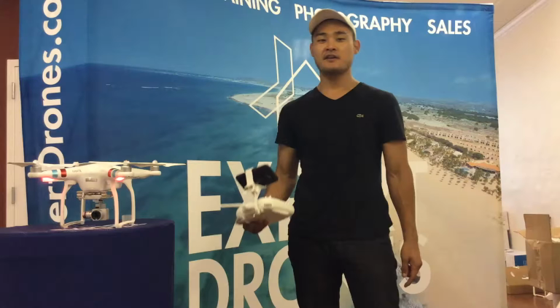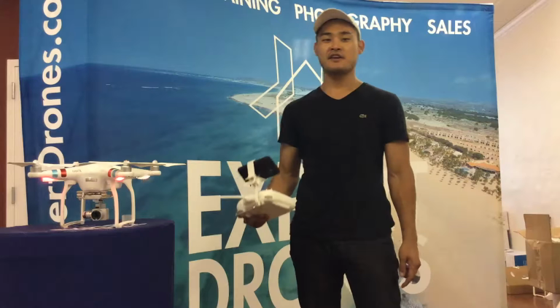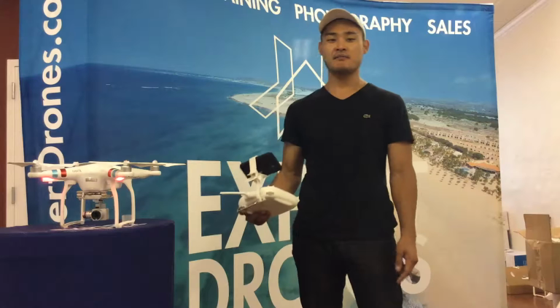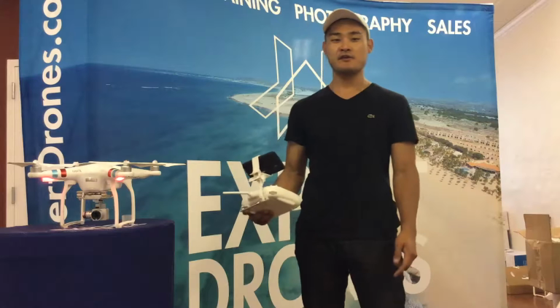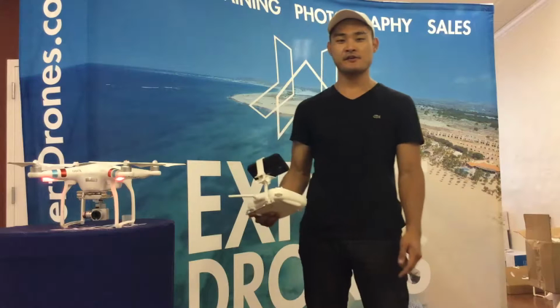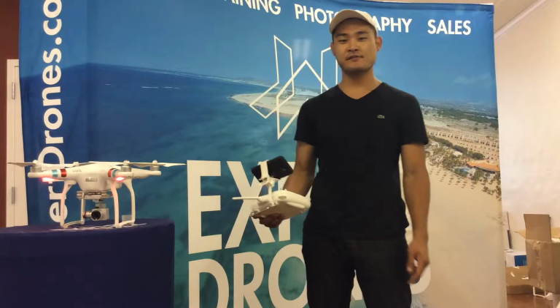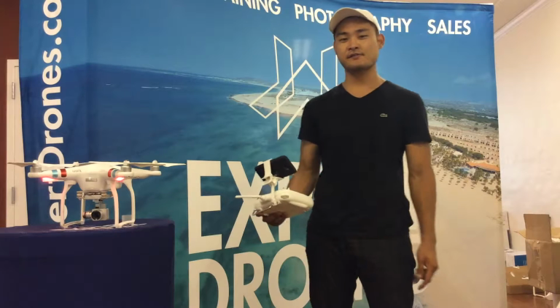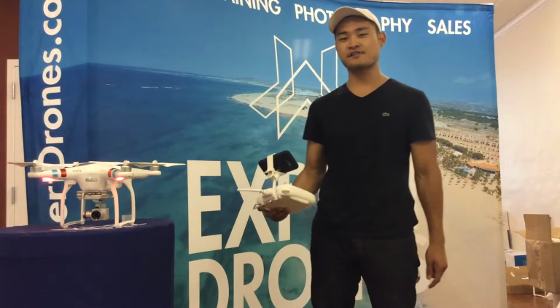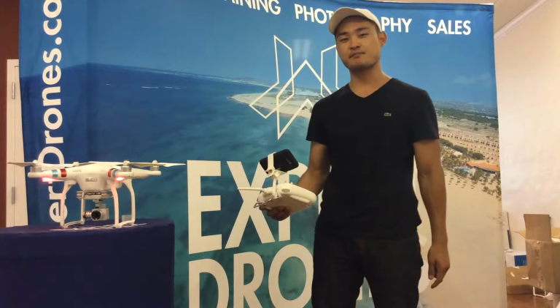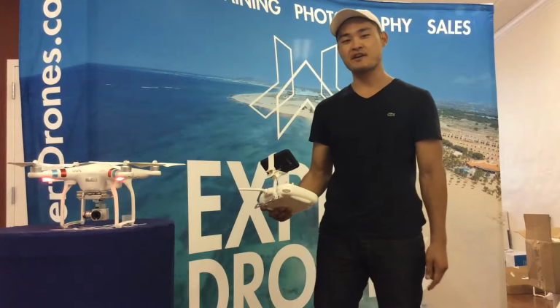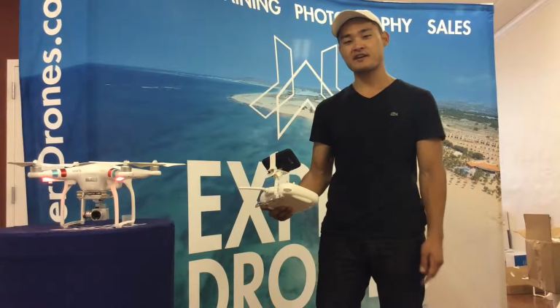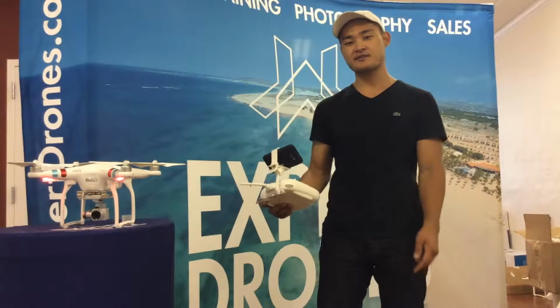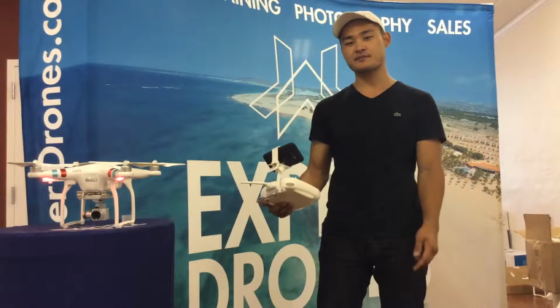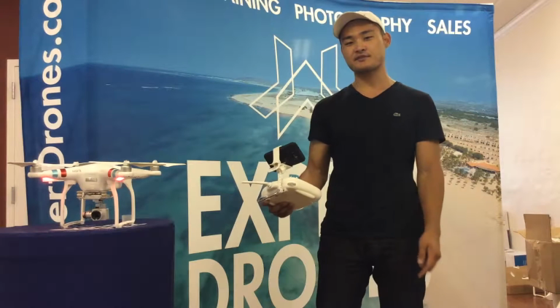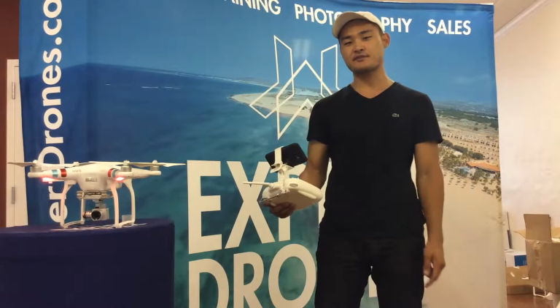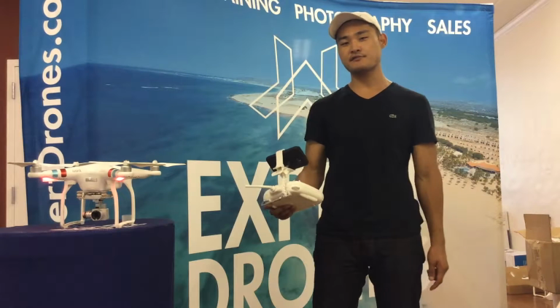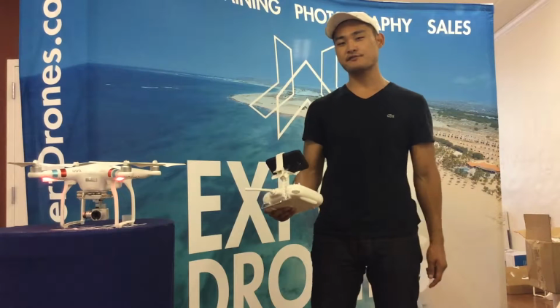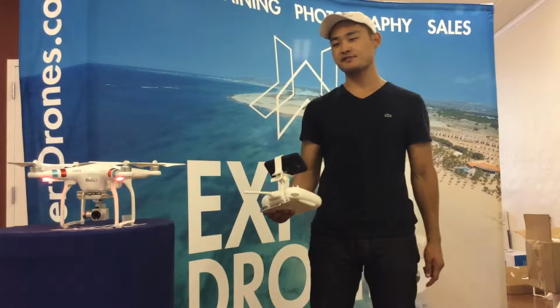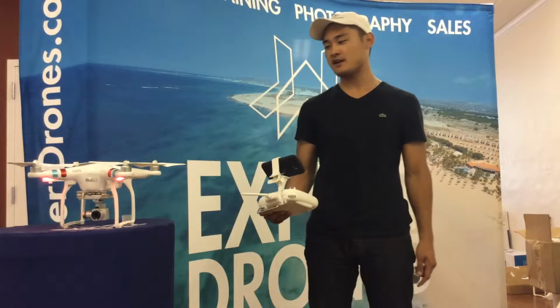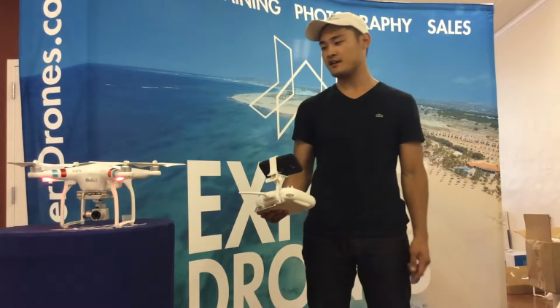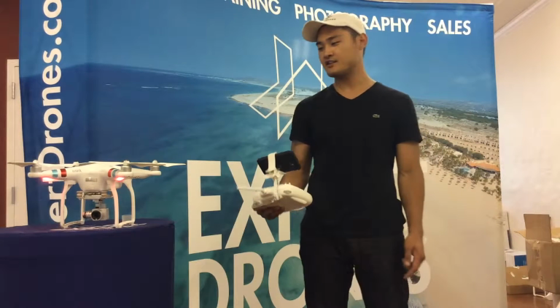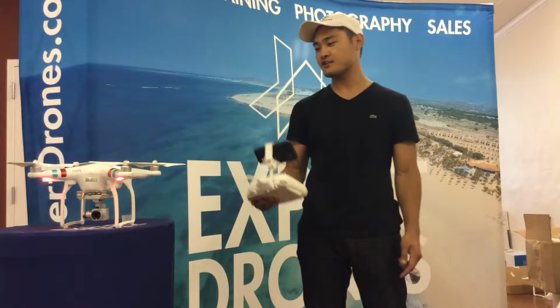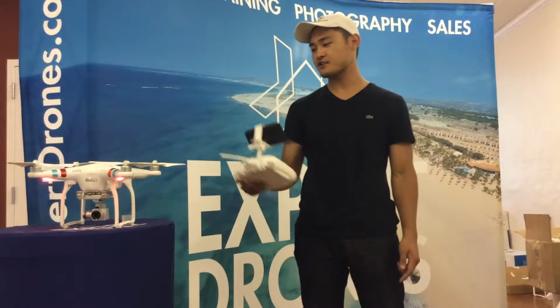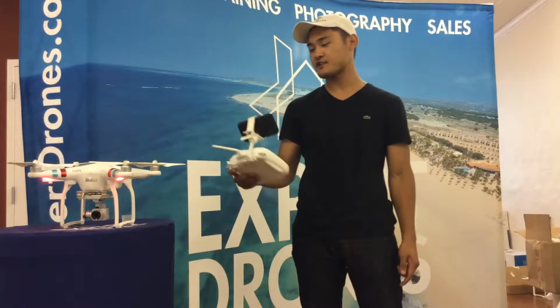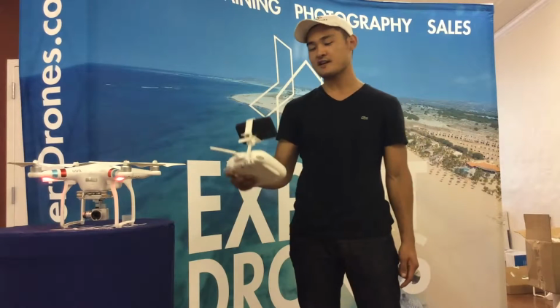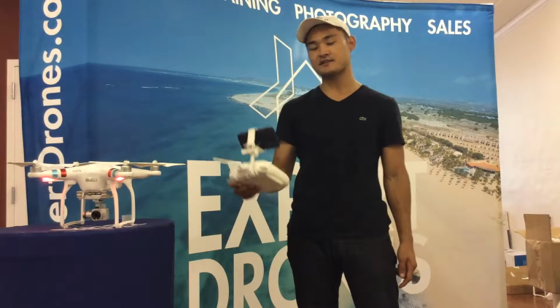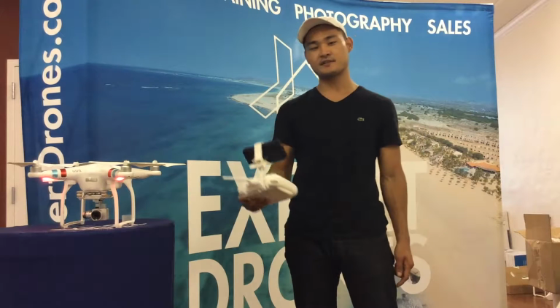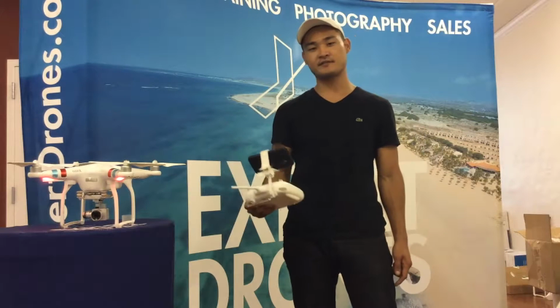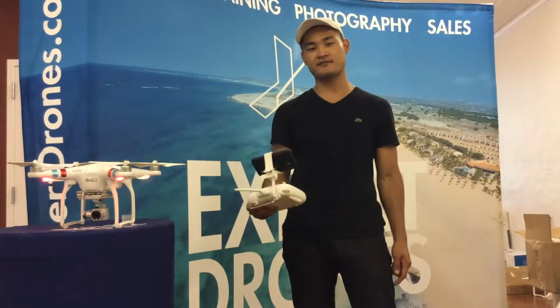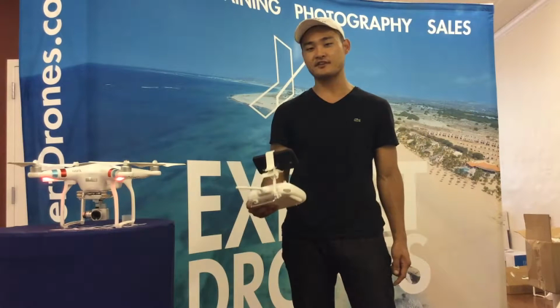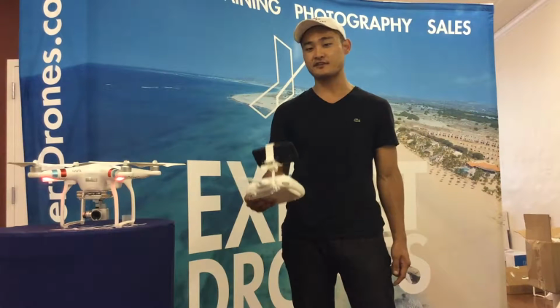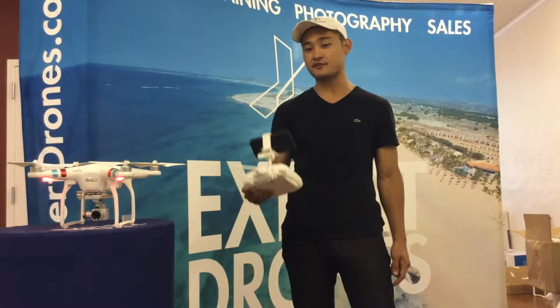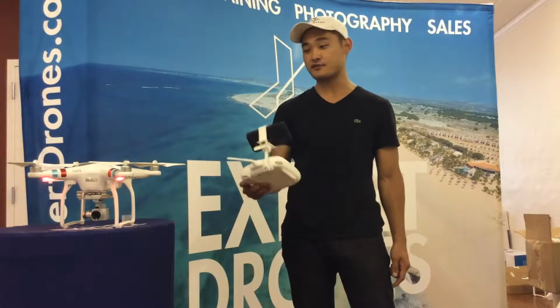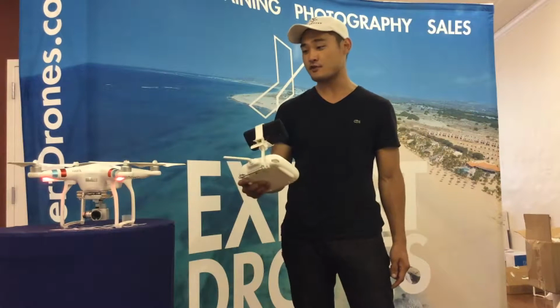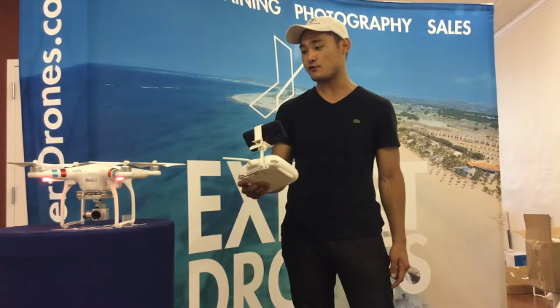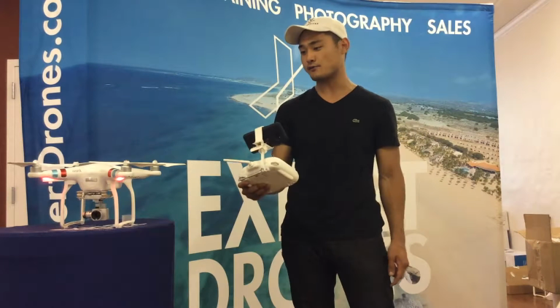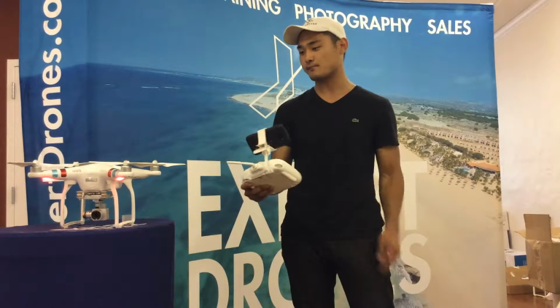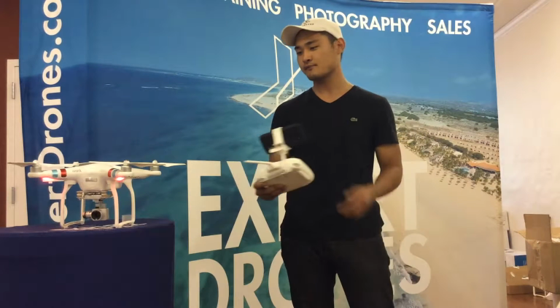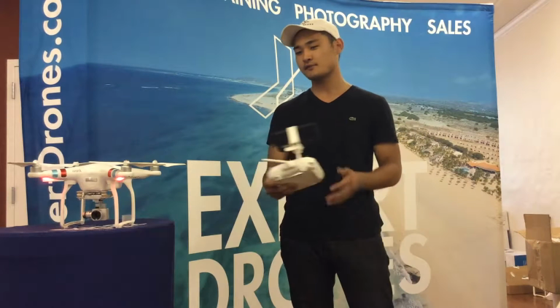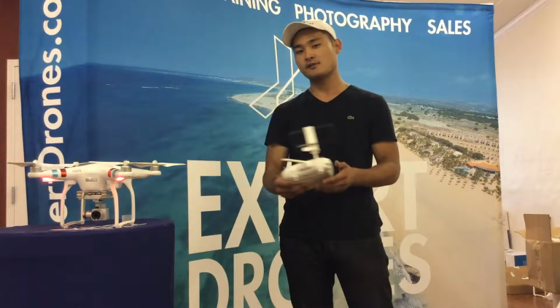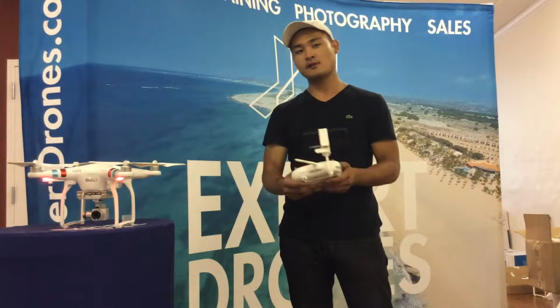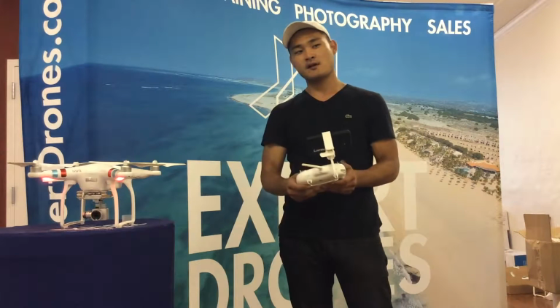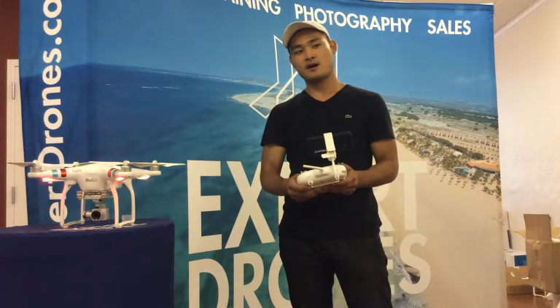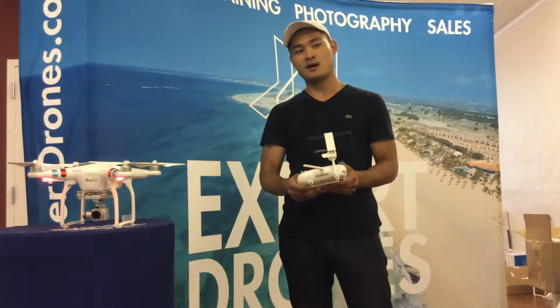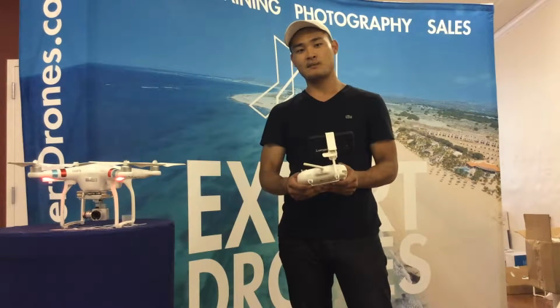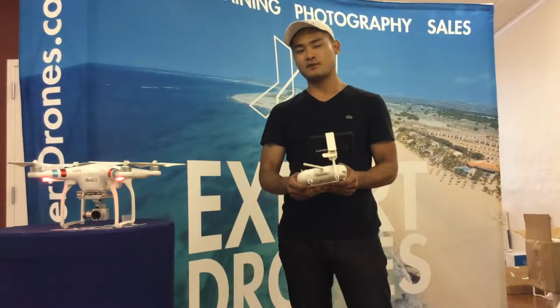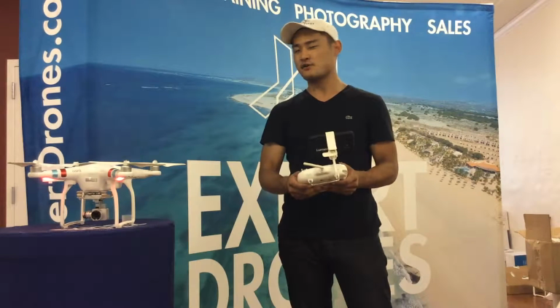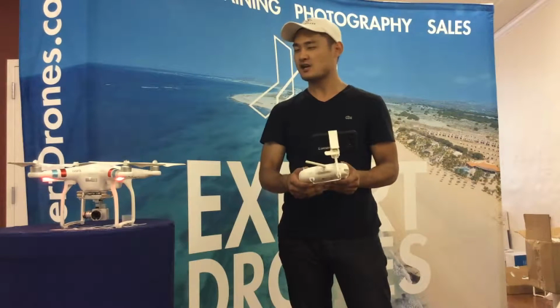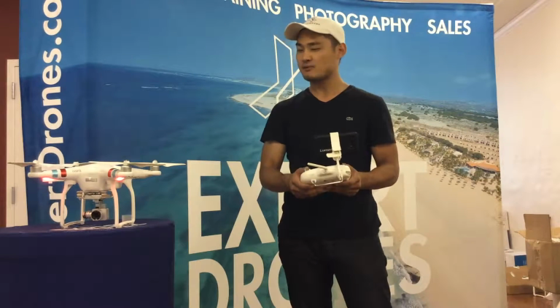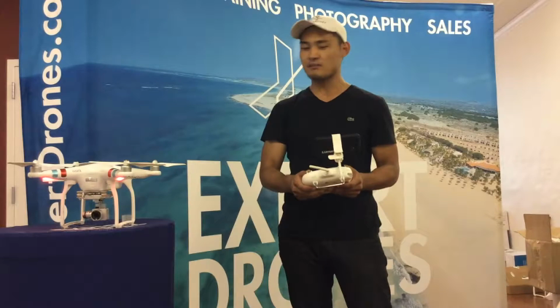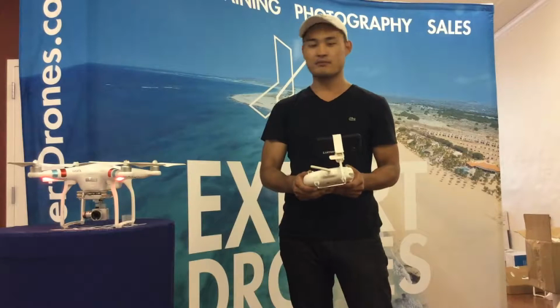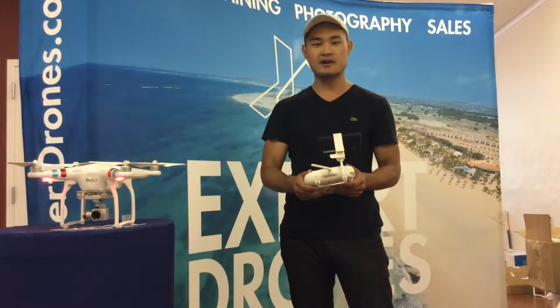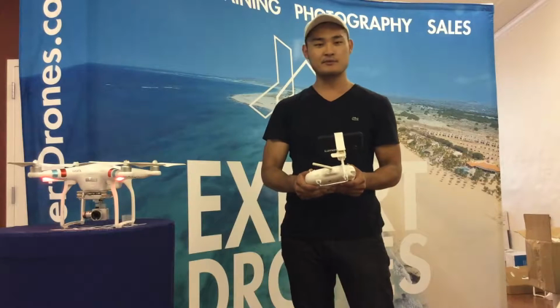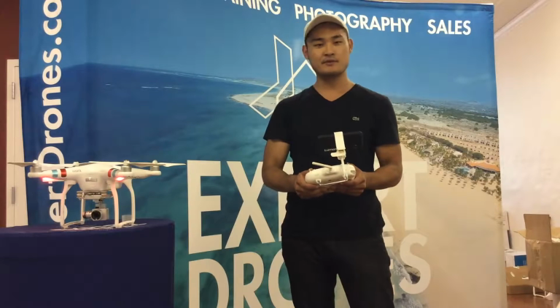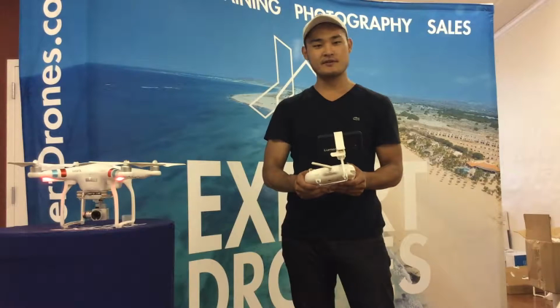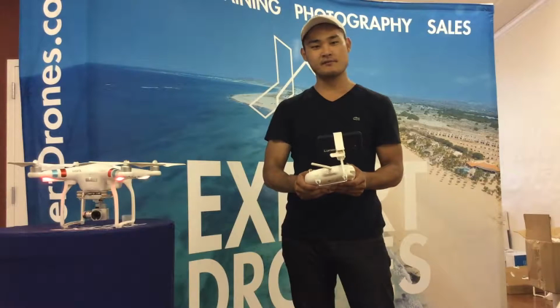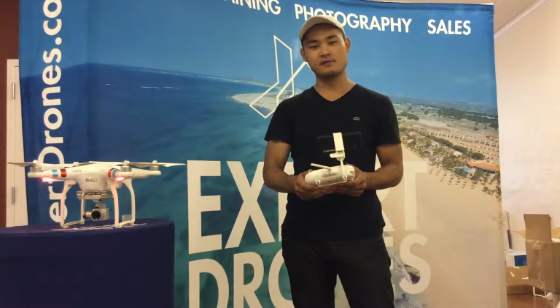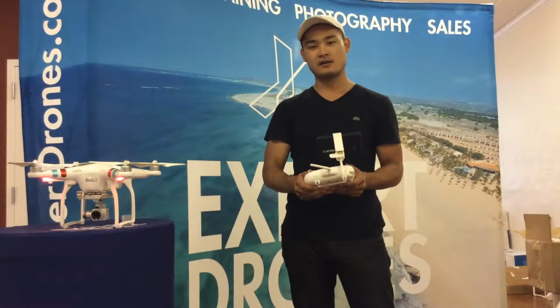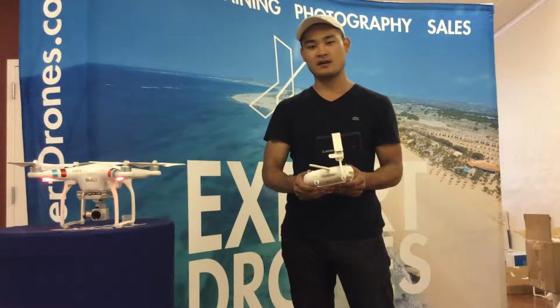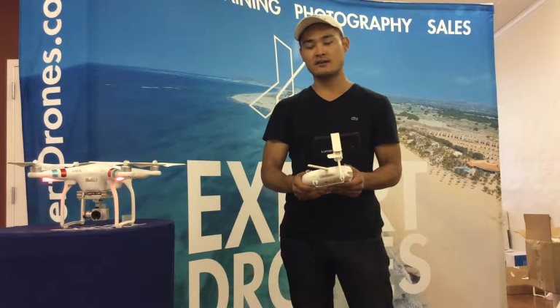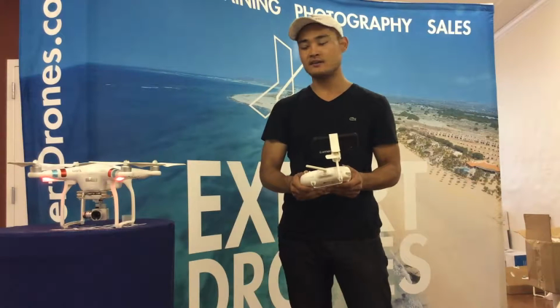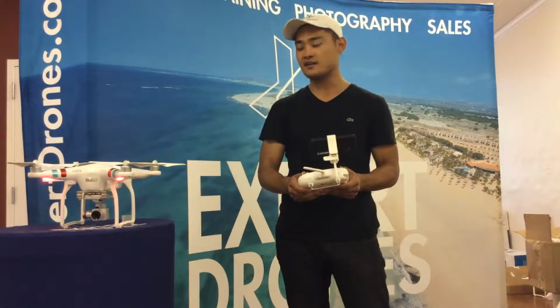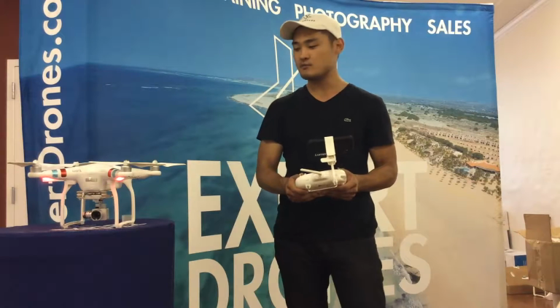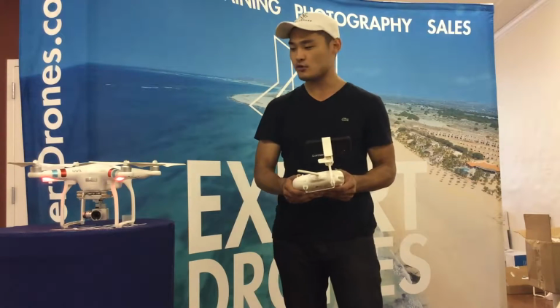Hey Meredith, this is Brad at Expert Drones. I just got done fixing your drone. There were a couple problems with it, but not anymore.